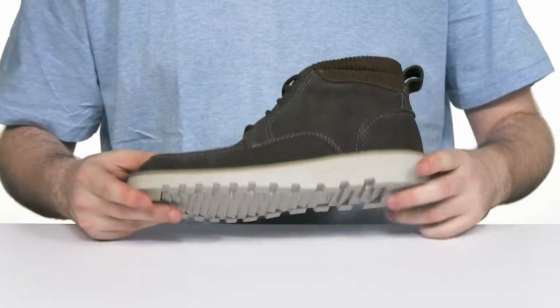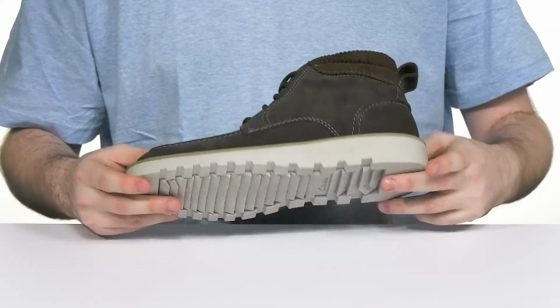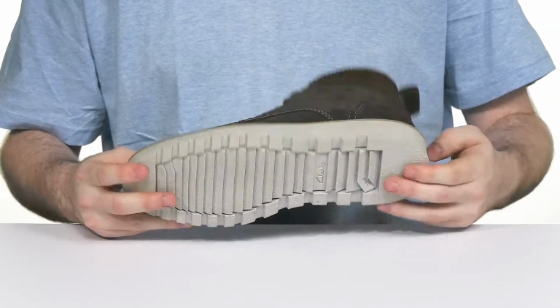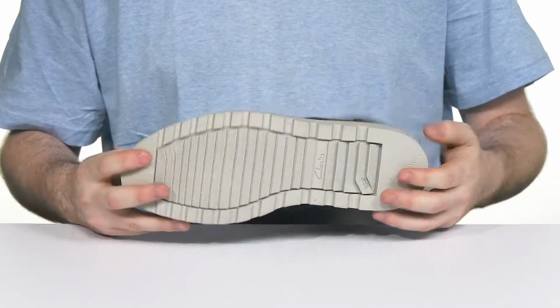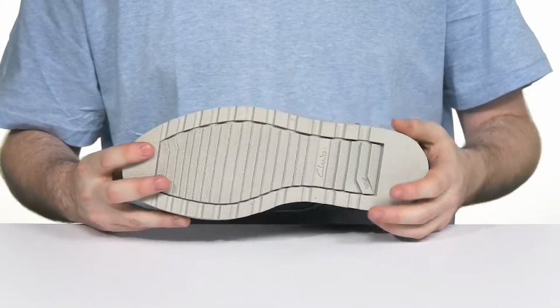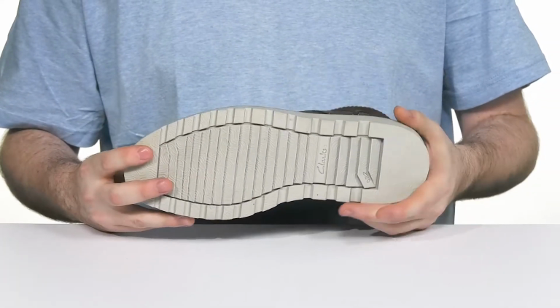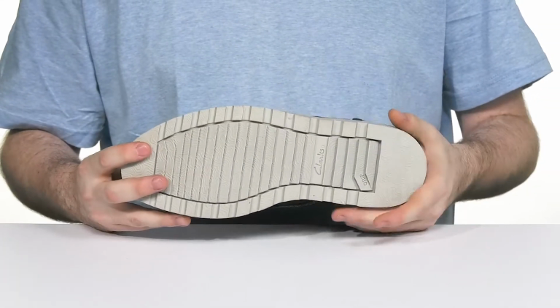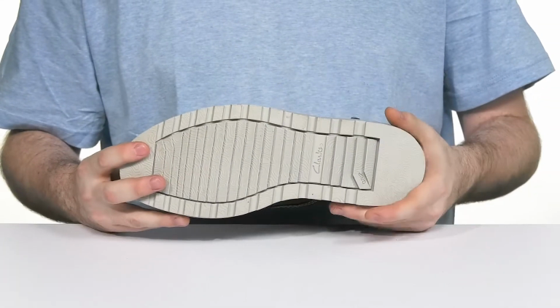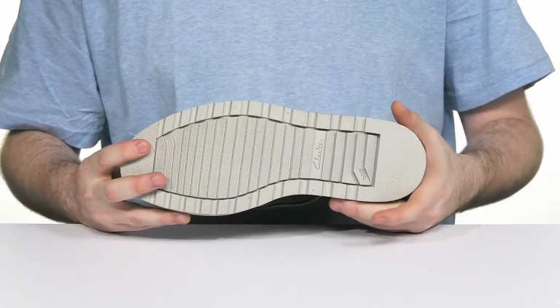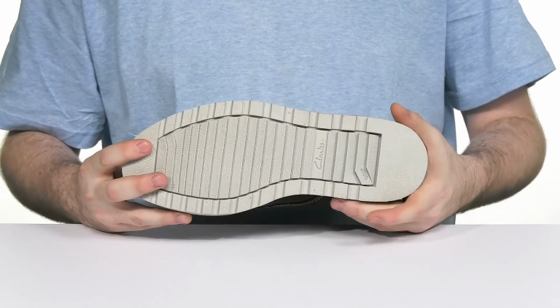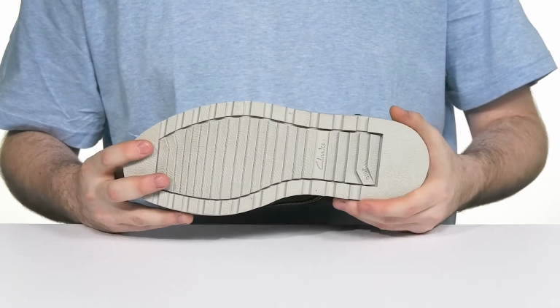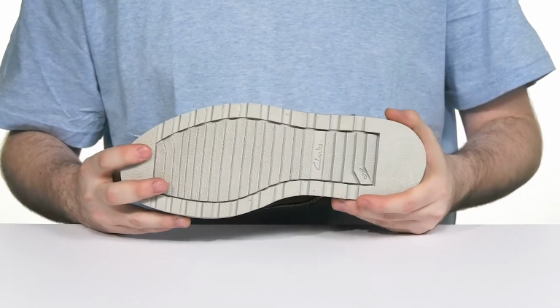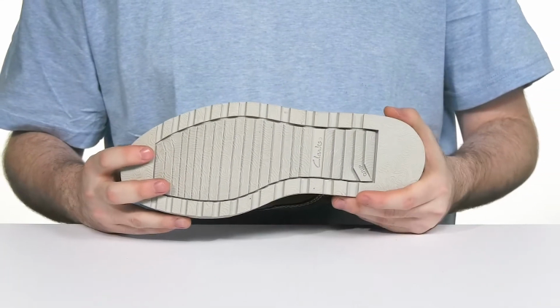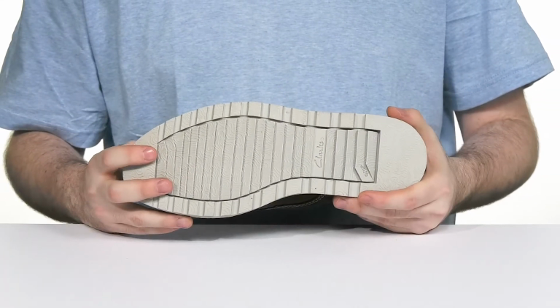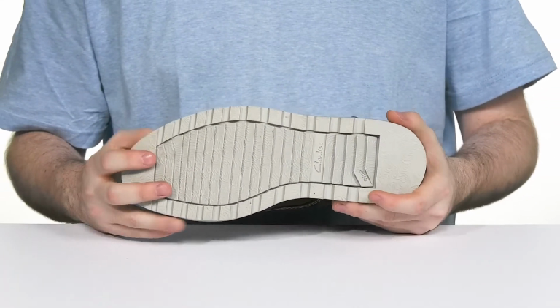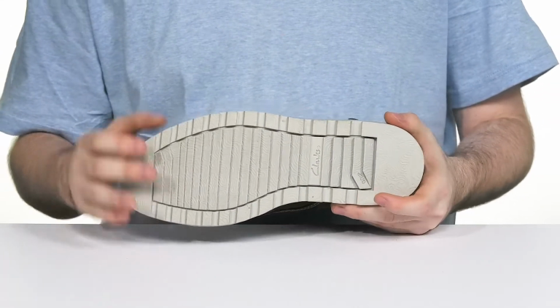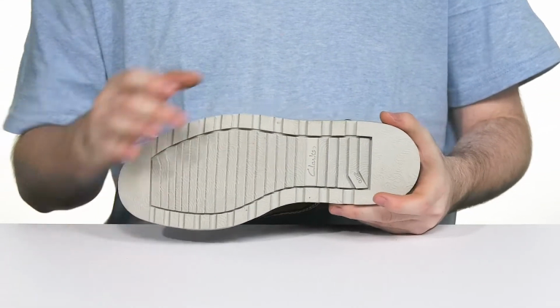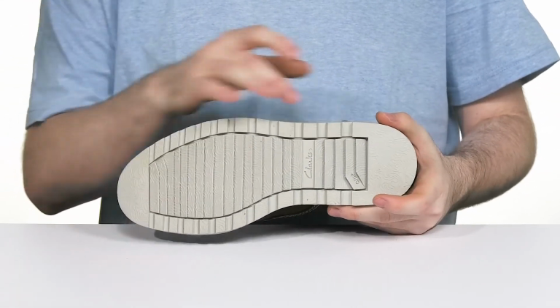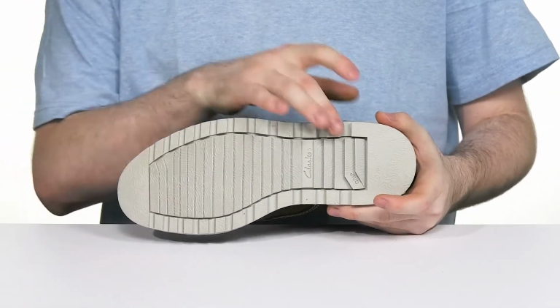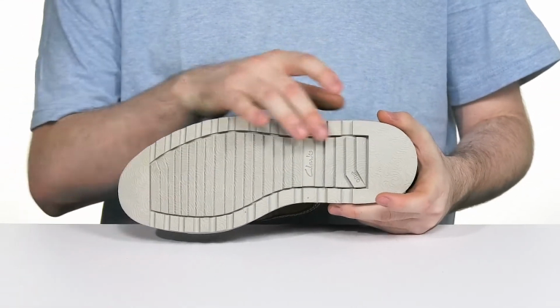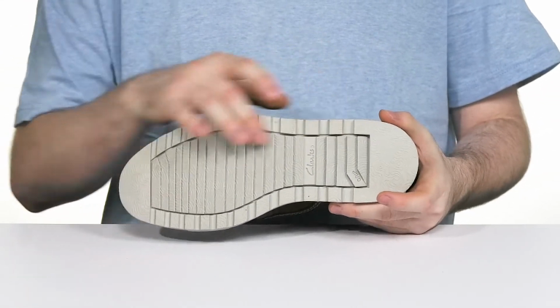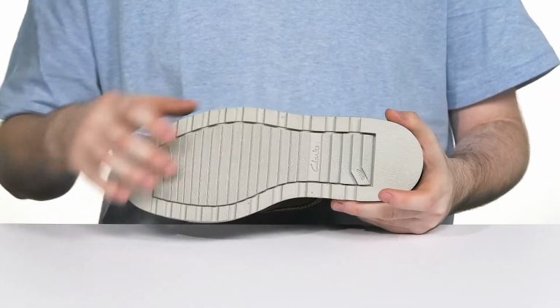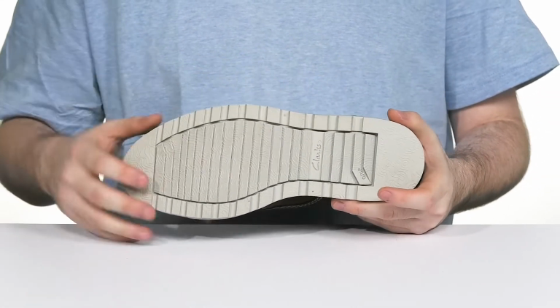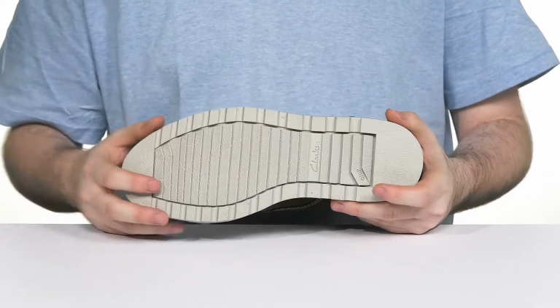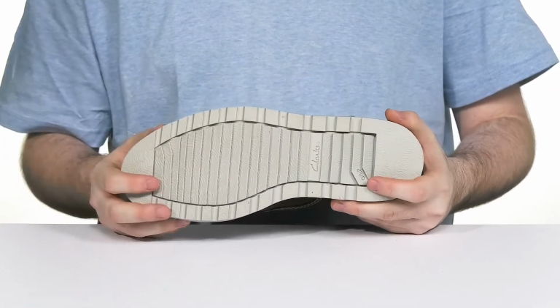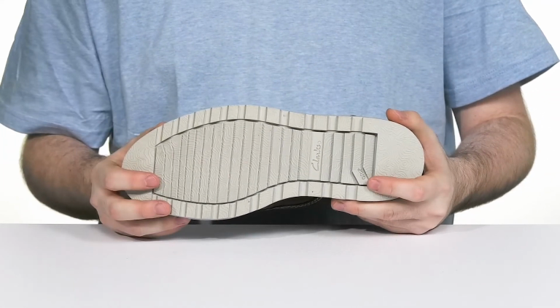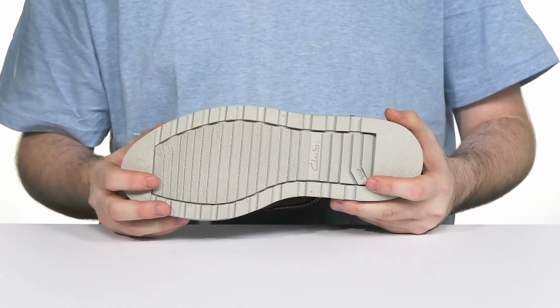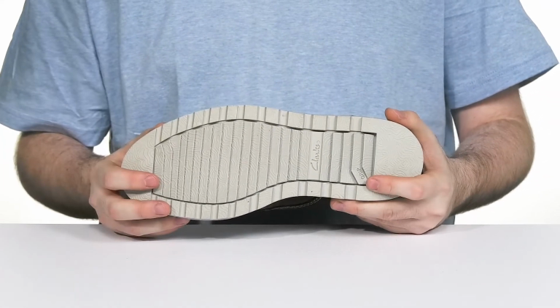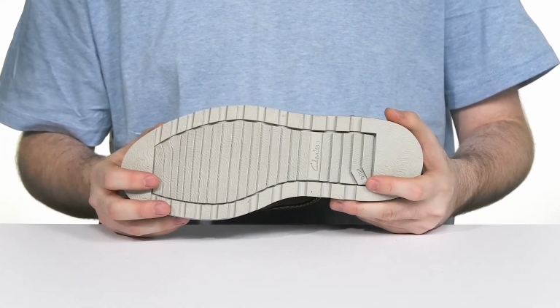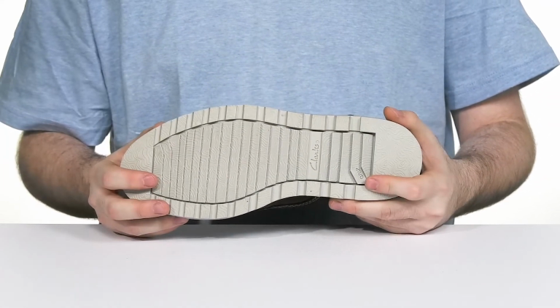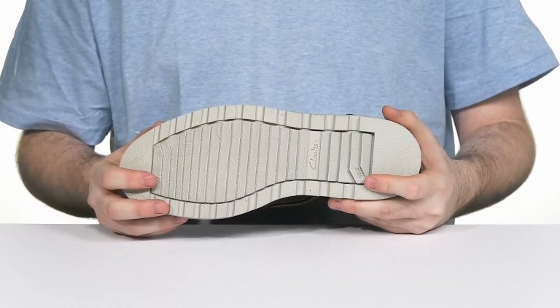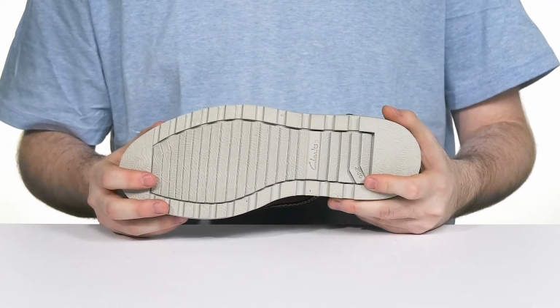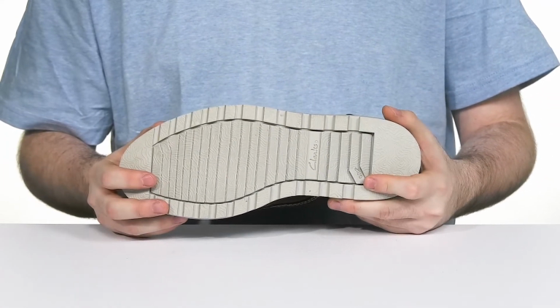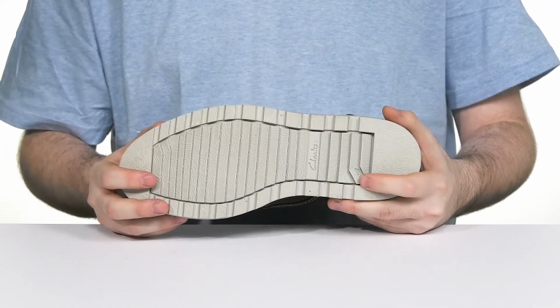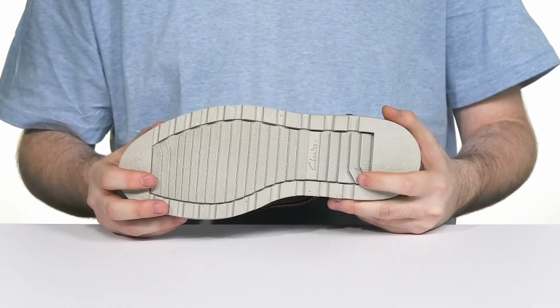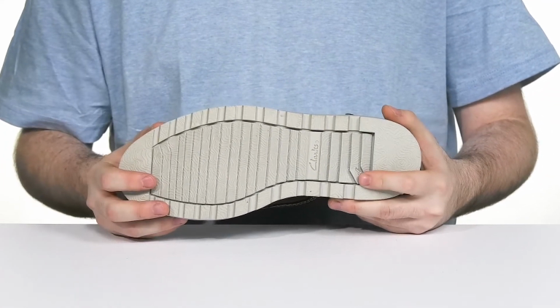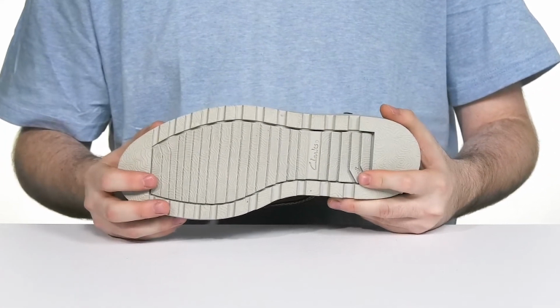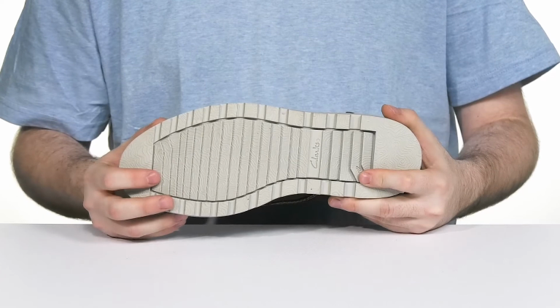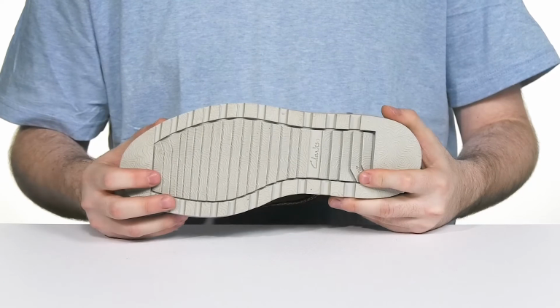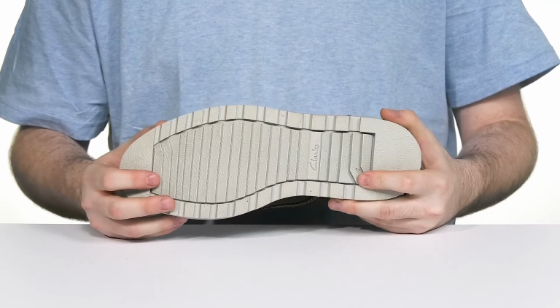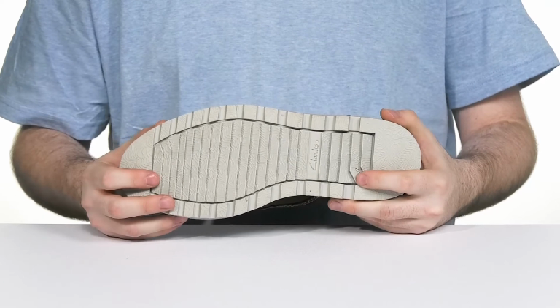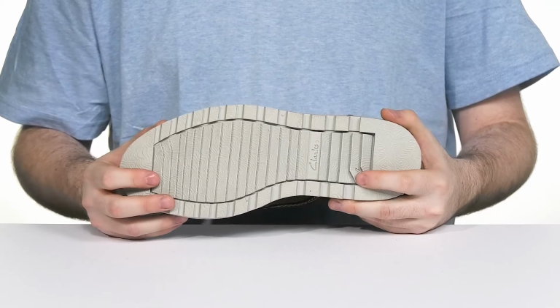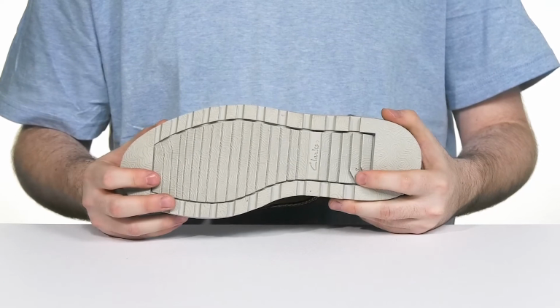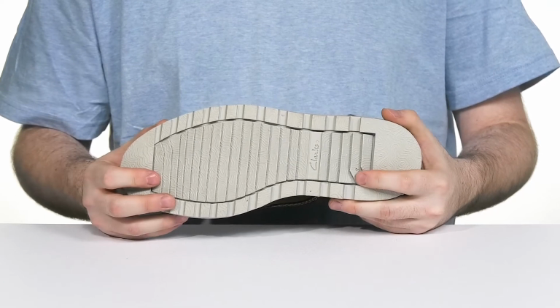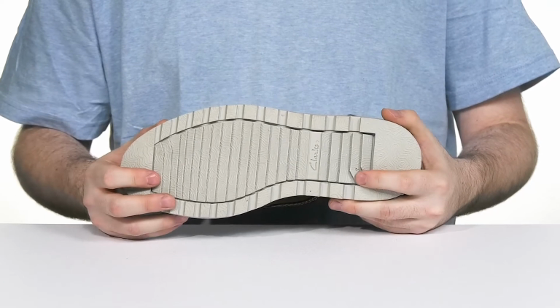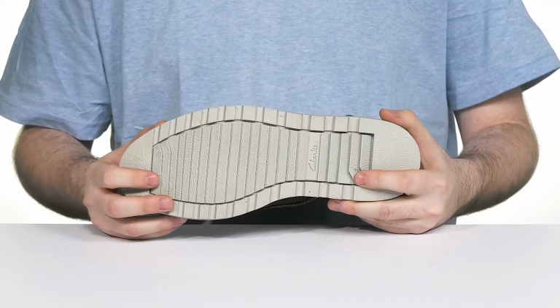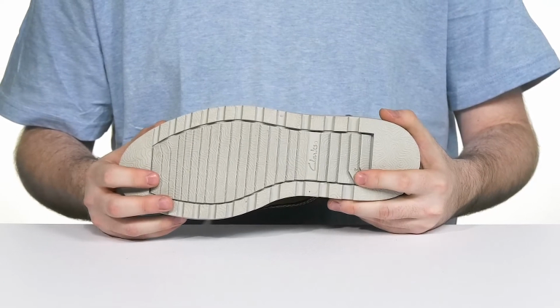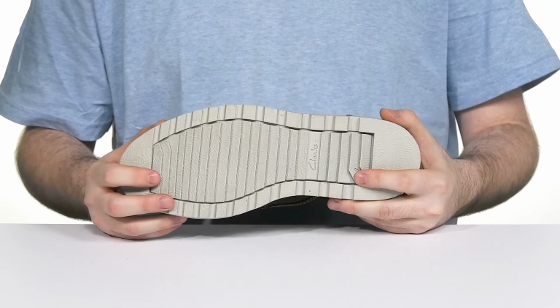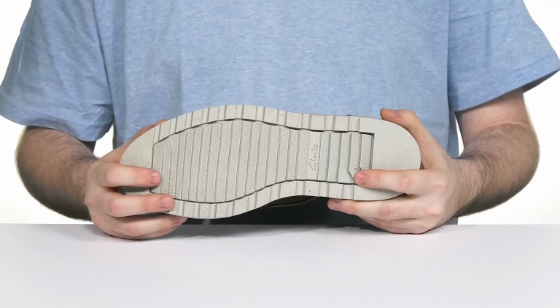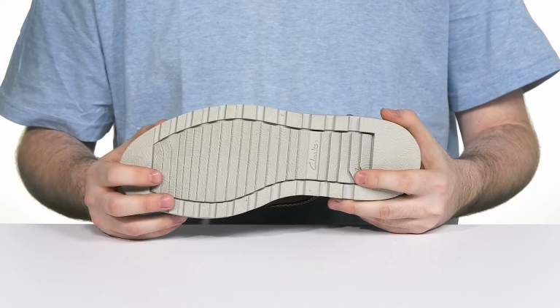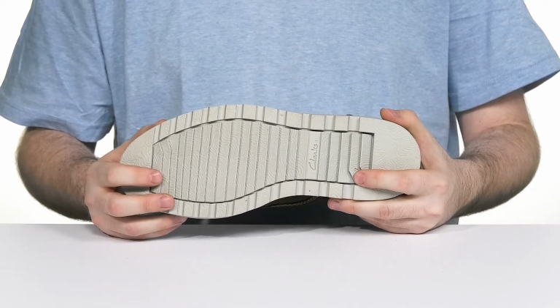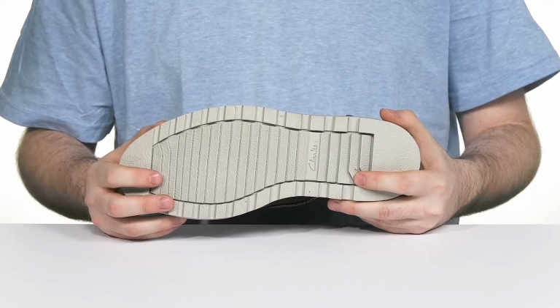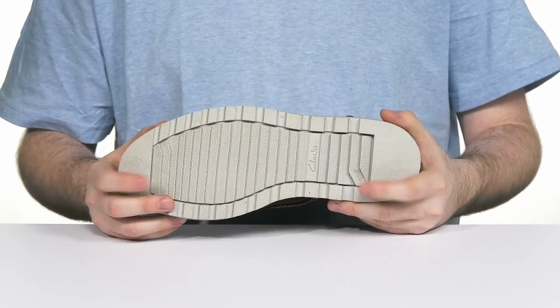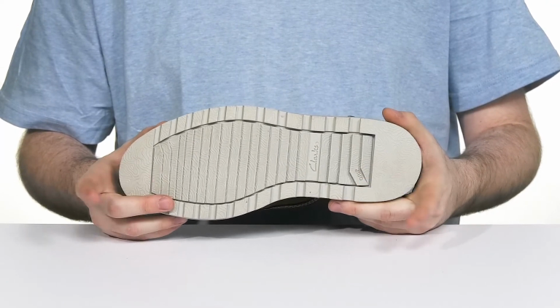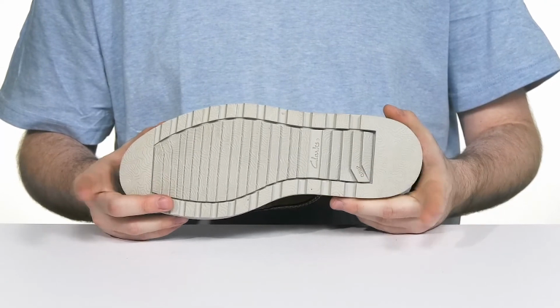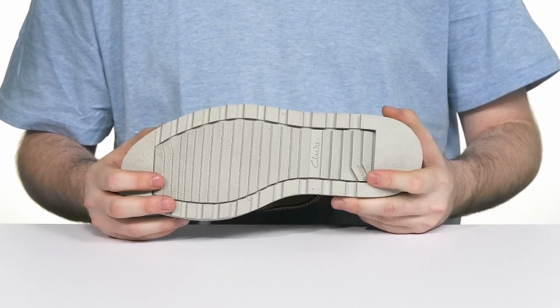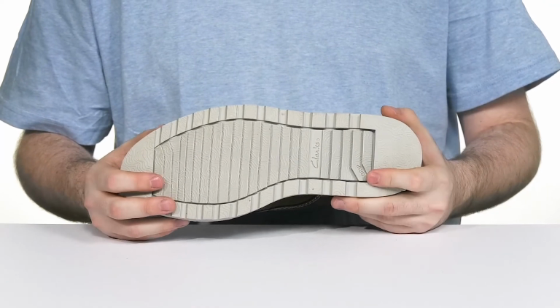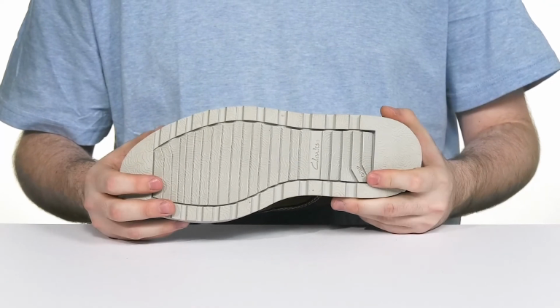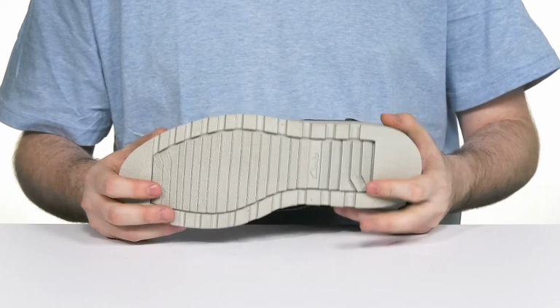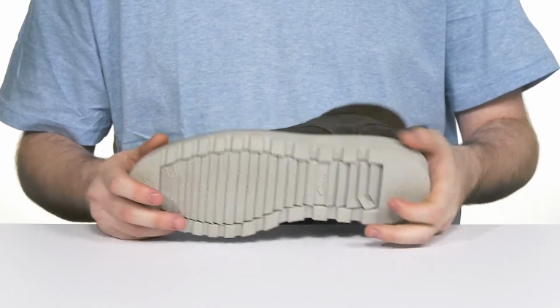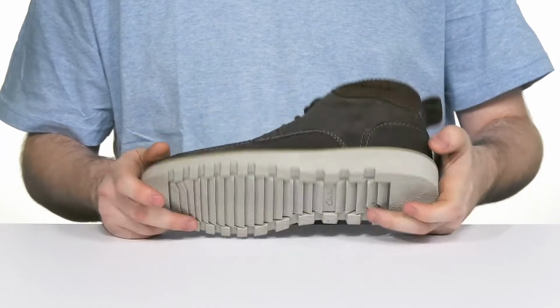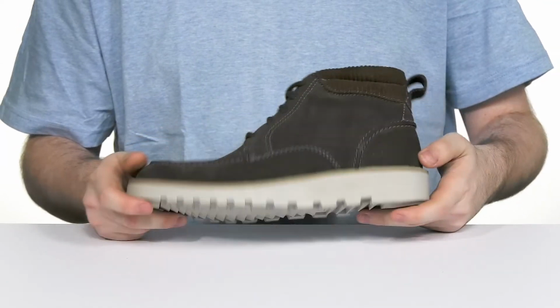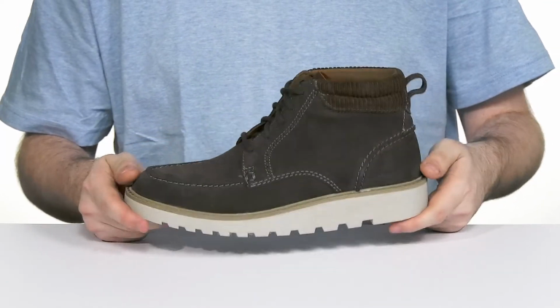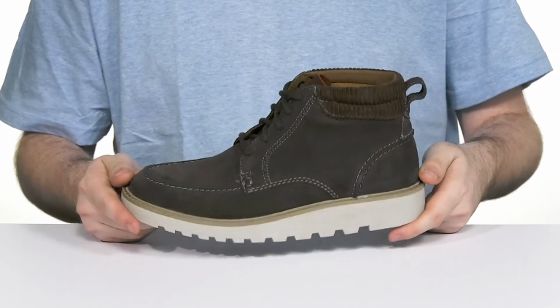The outsole is a super solid lugged thermoplastic rubber that has excellent traction and grip for any surface.